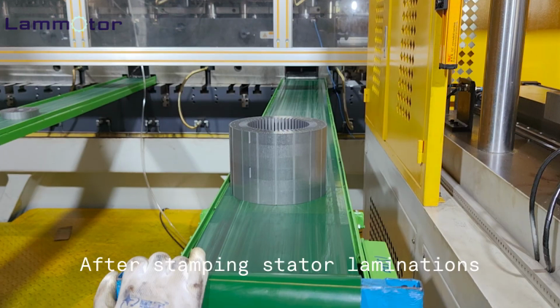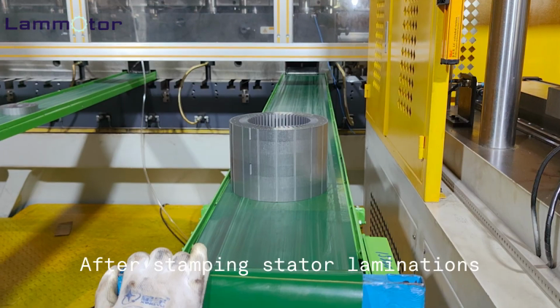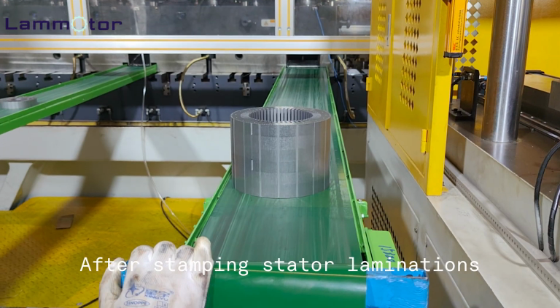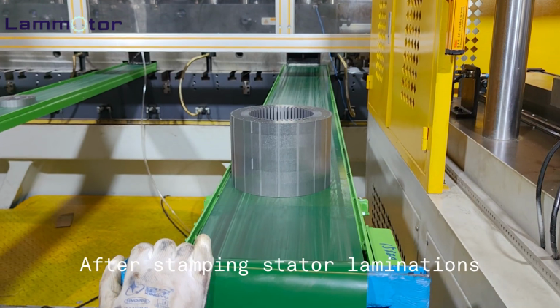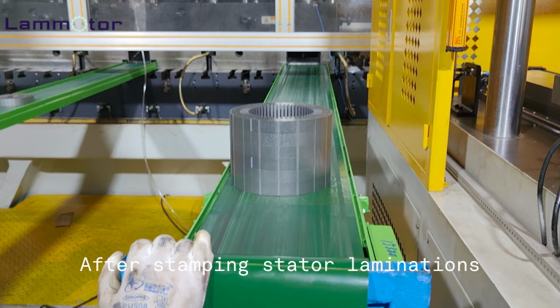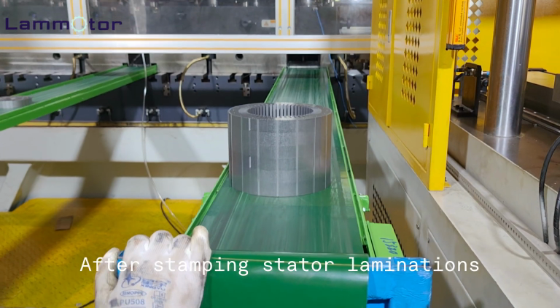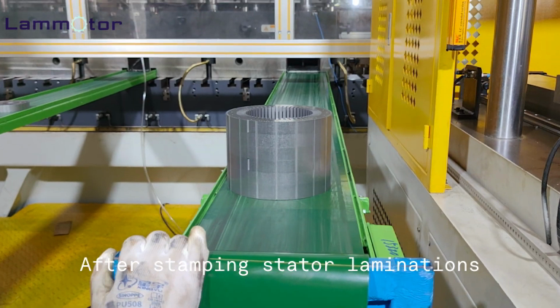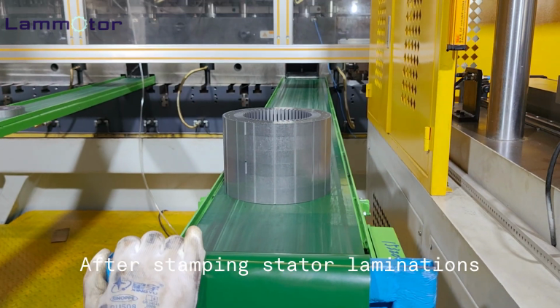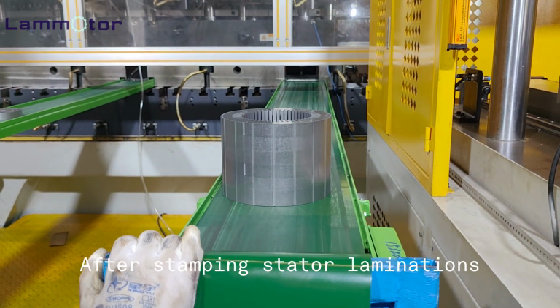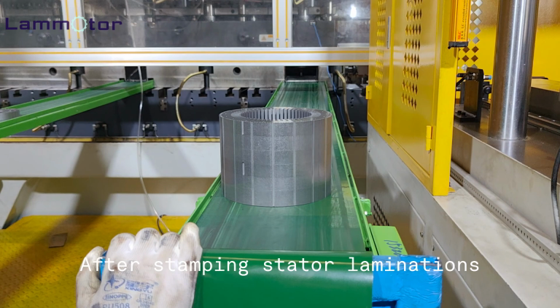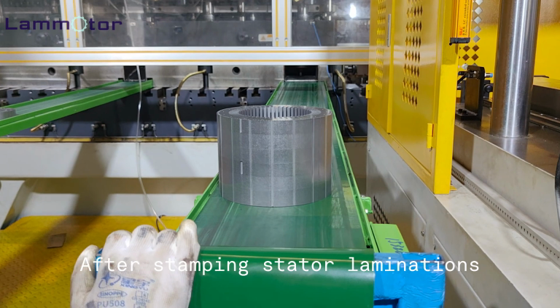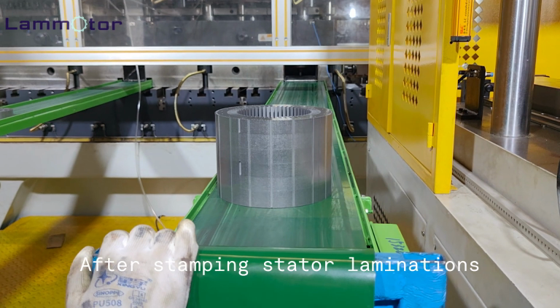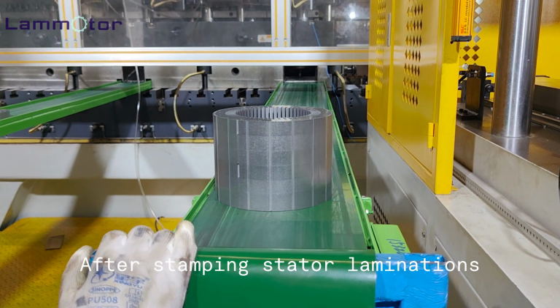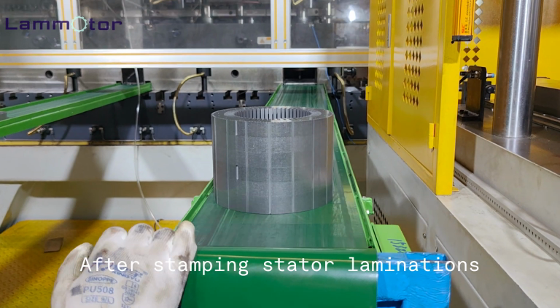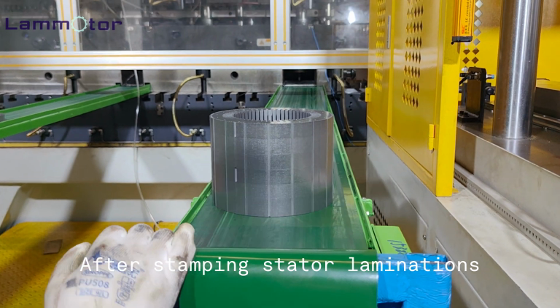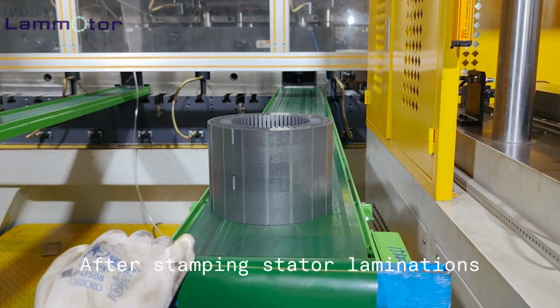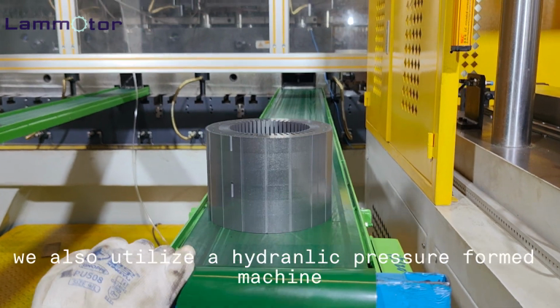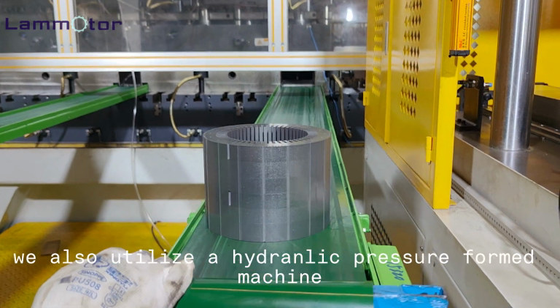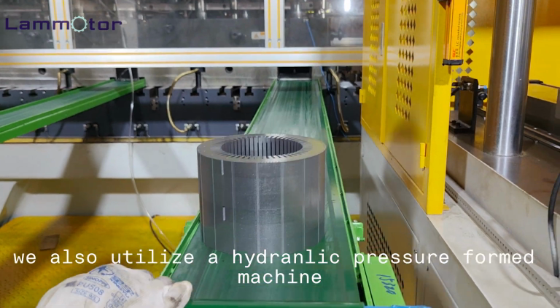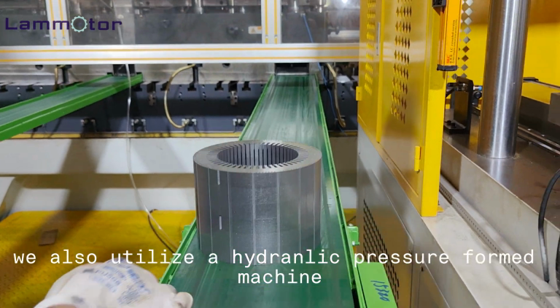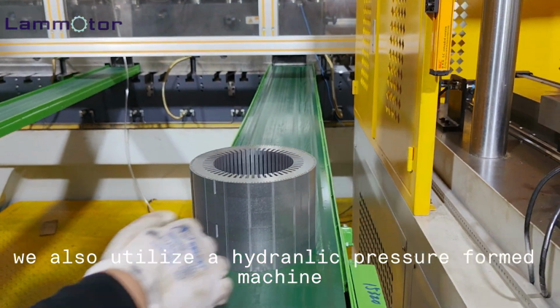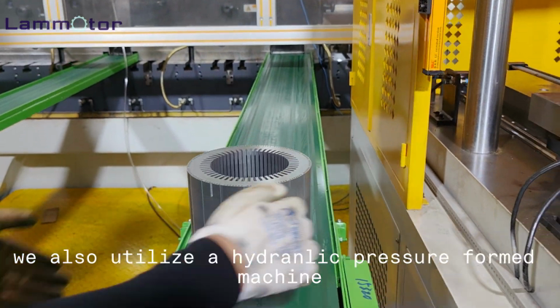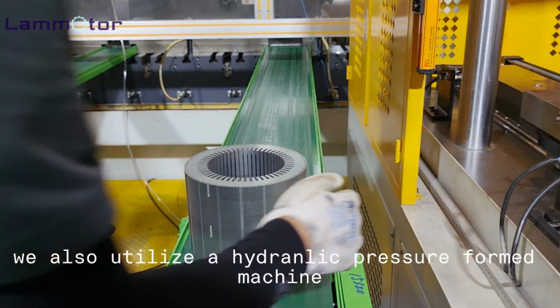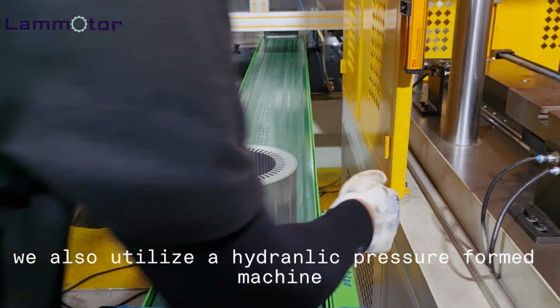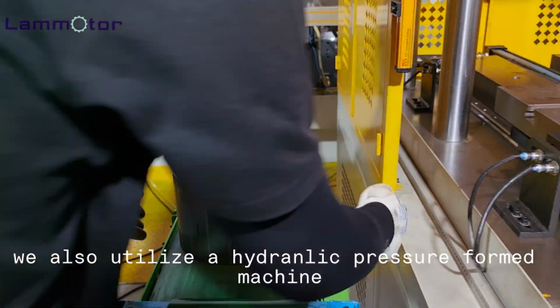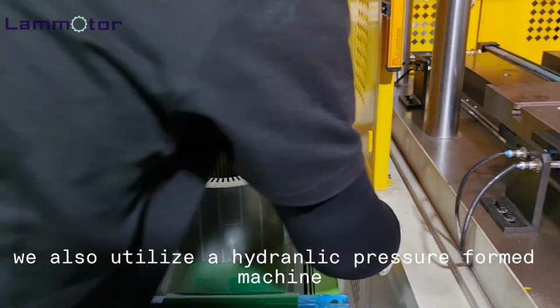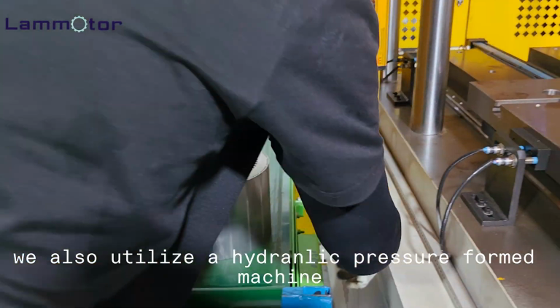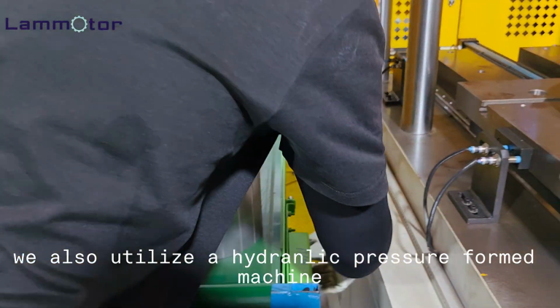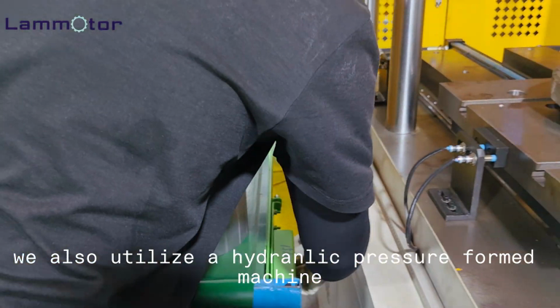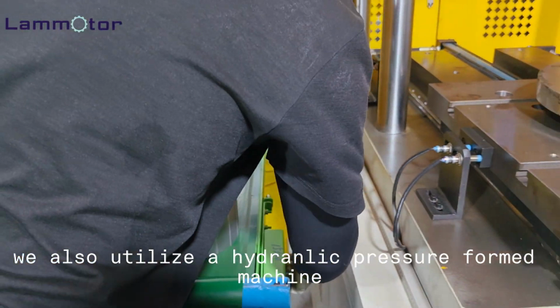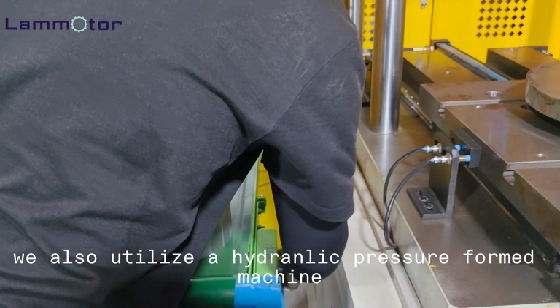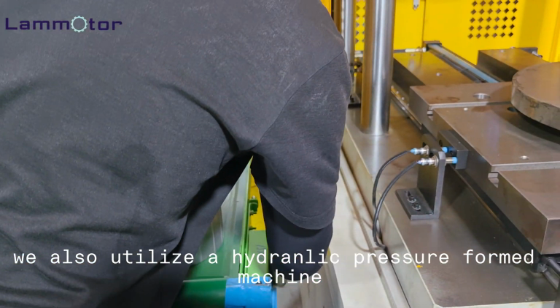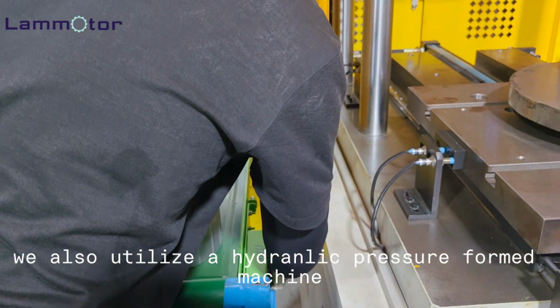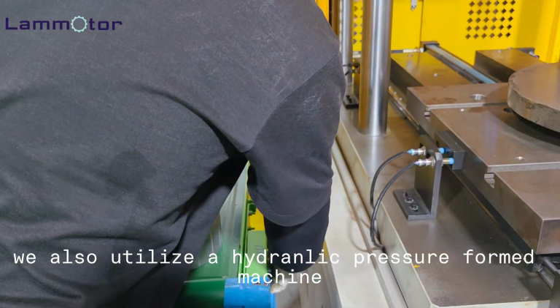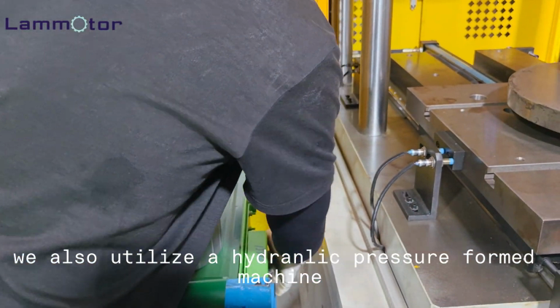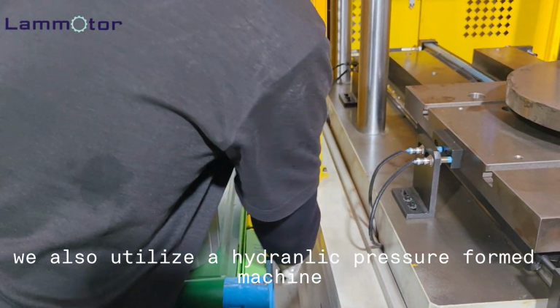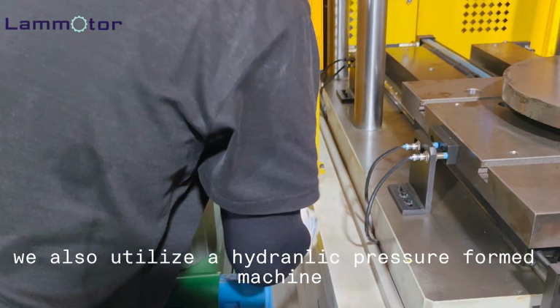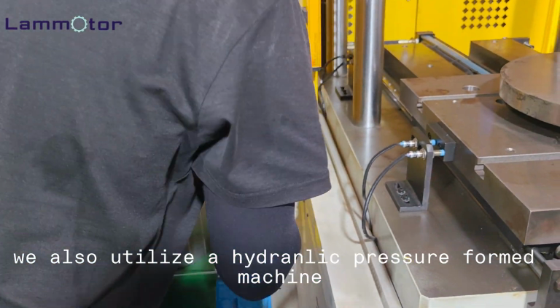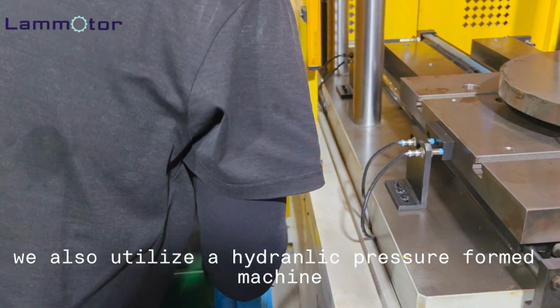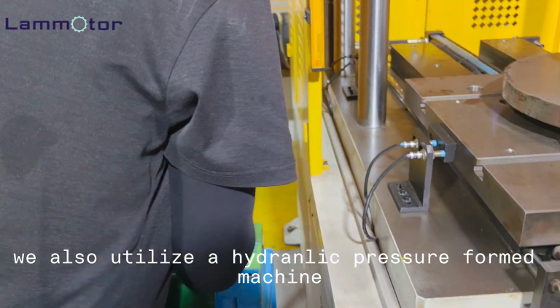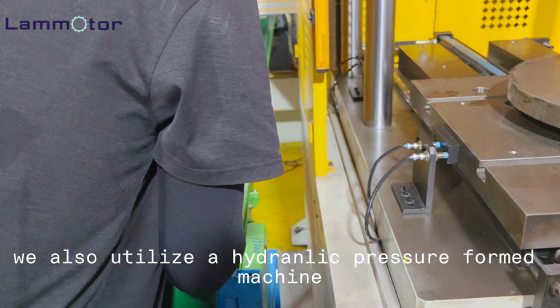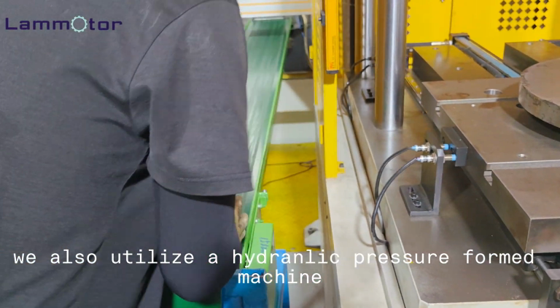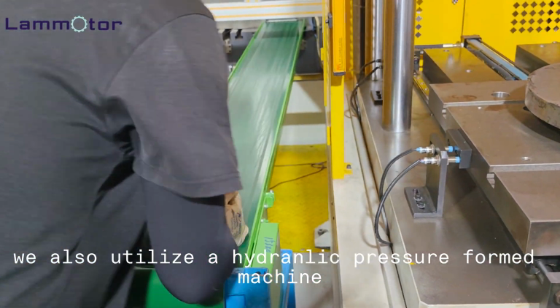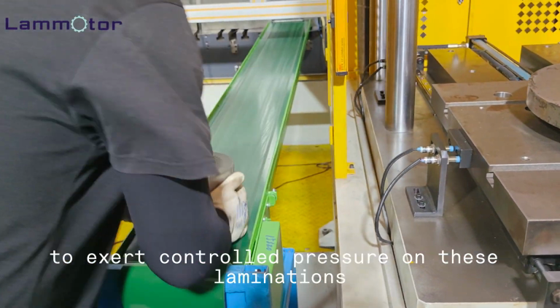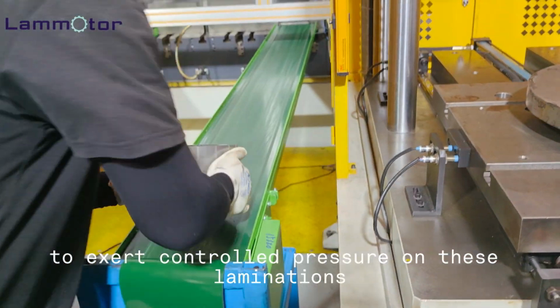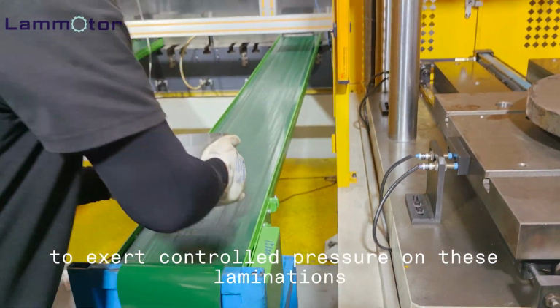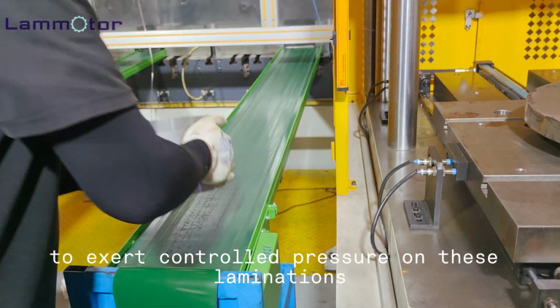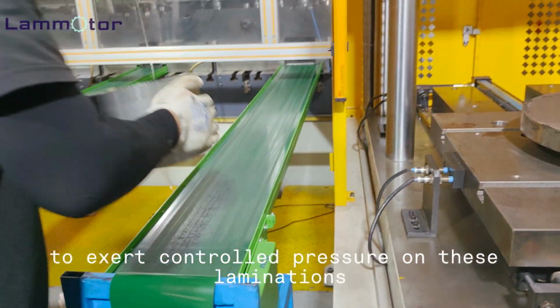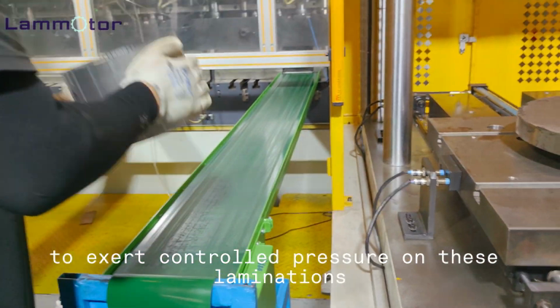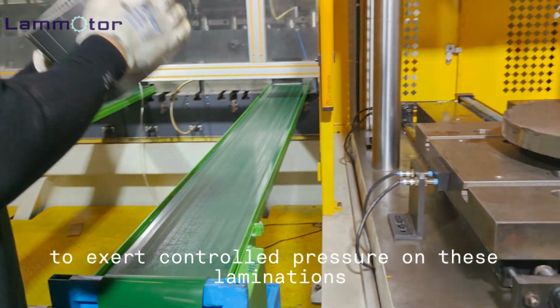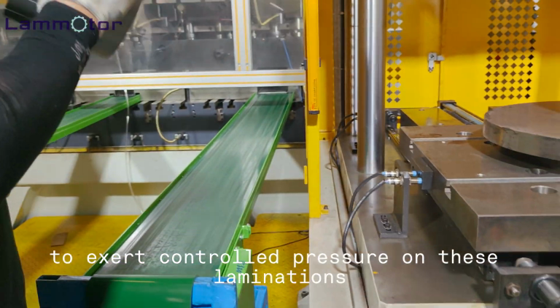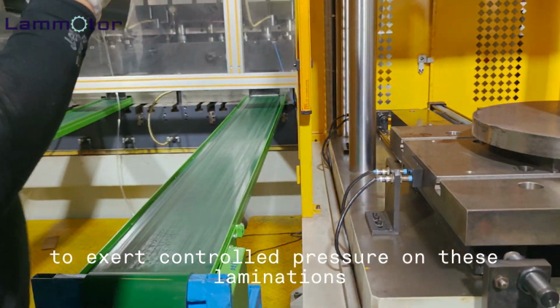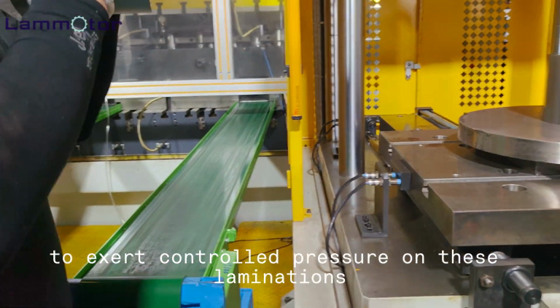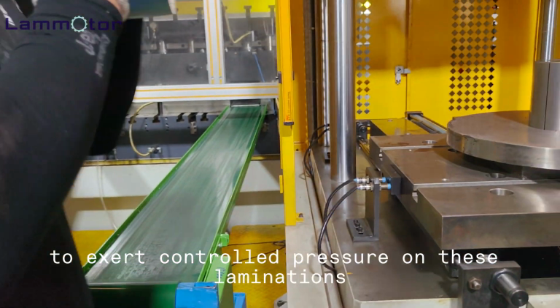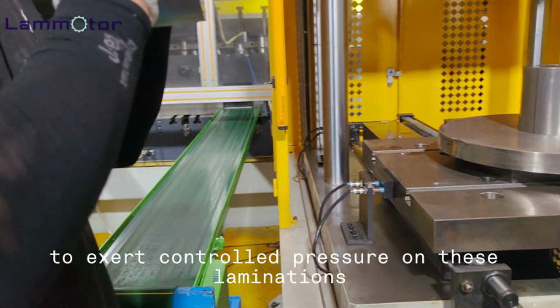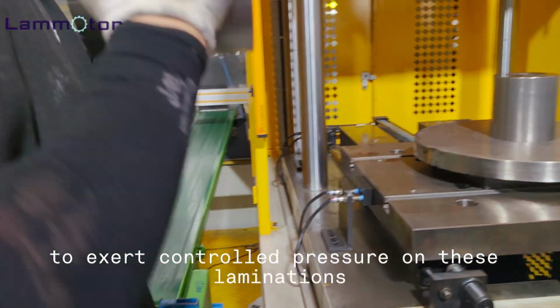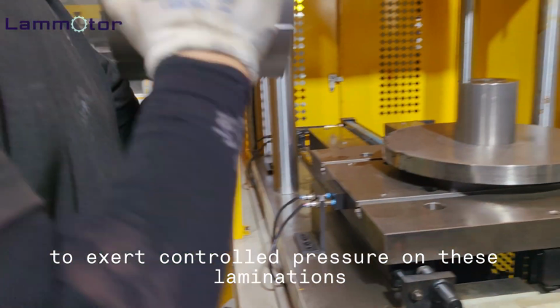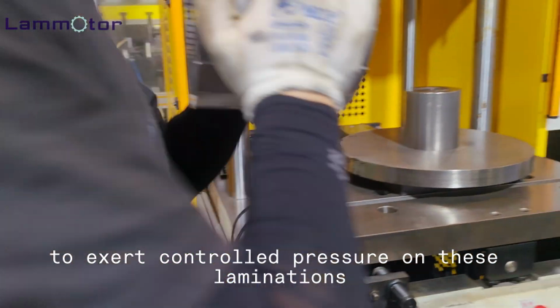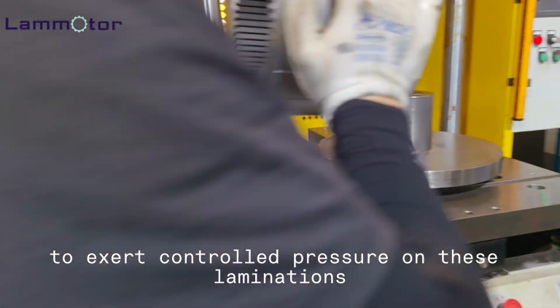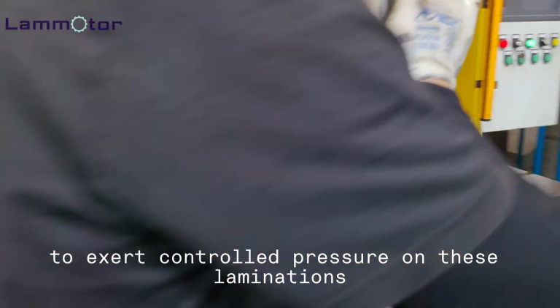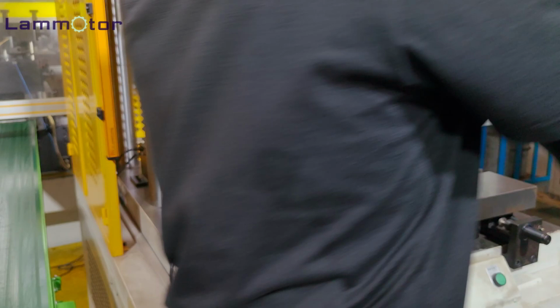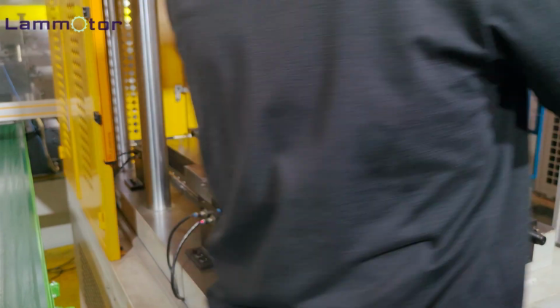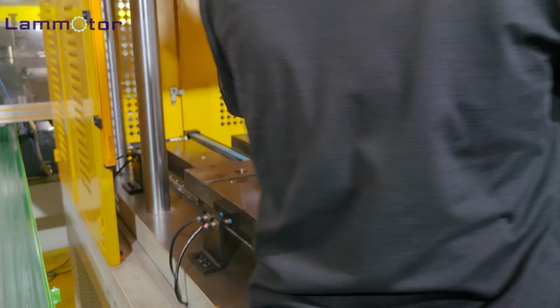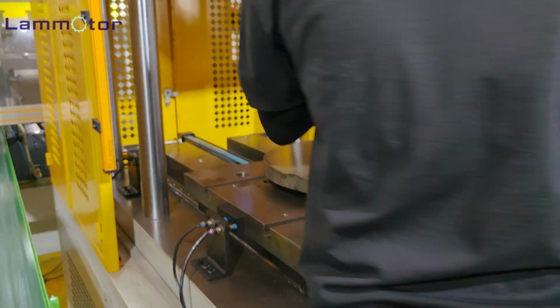After stamping stator laminations, we also utilize a hydraulic pressure-formed machine to exert controlled pressure on these laminations.